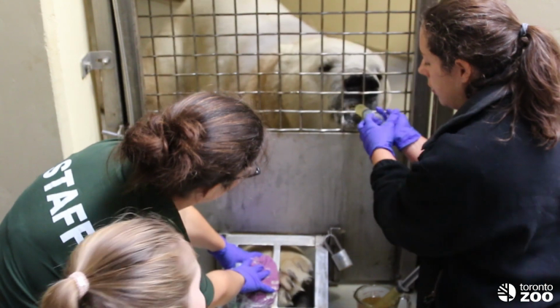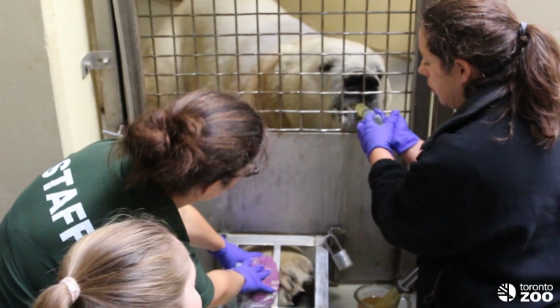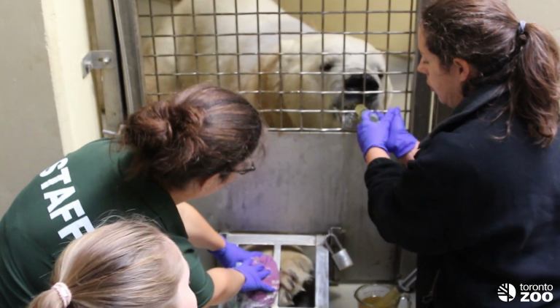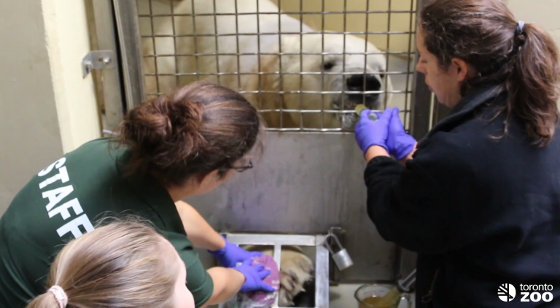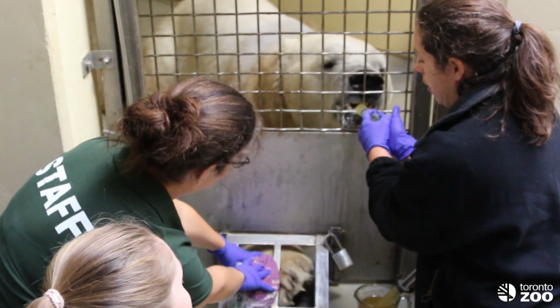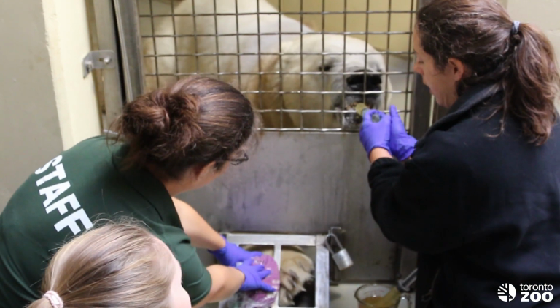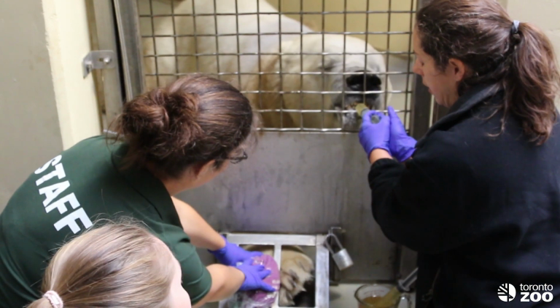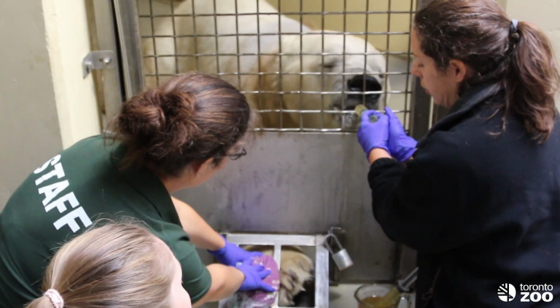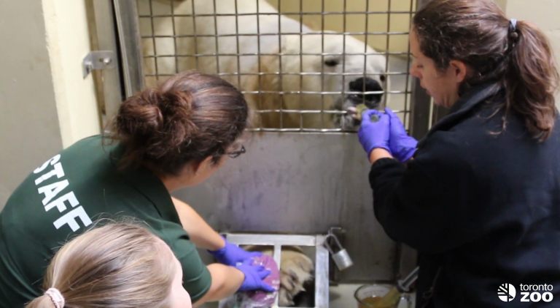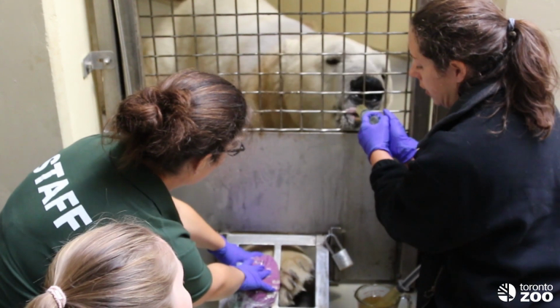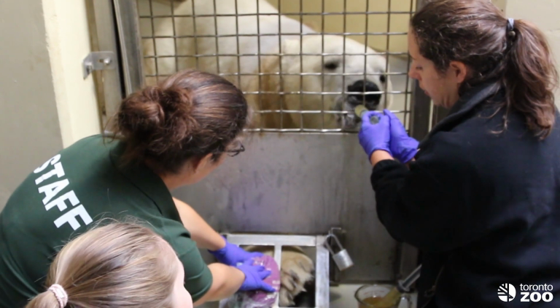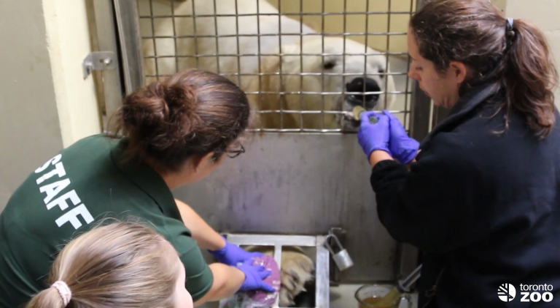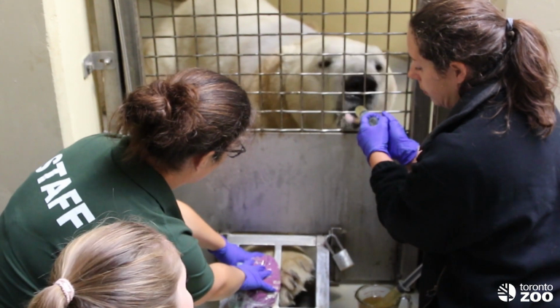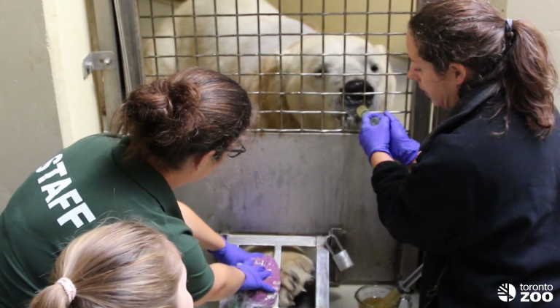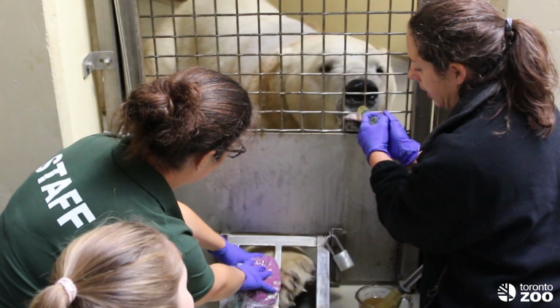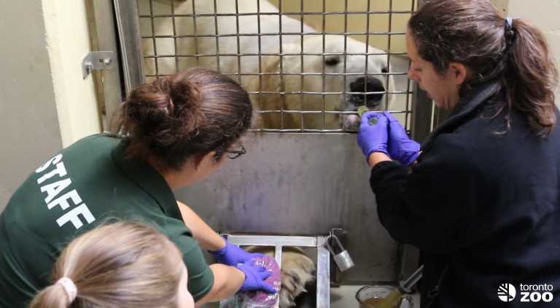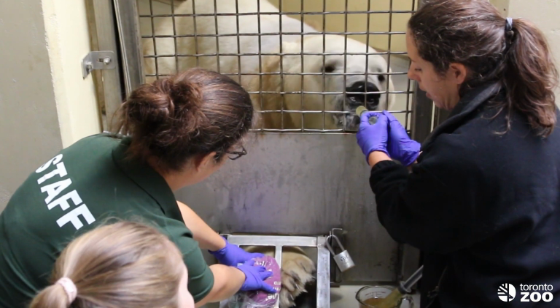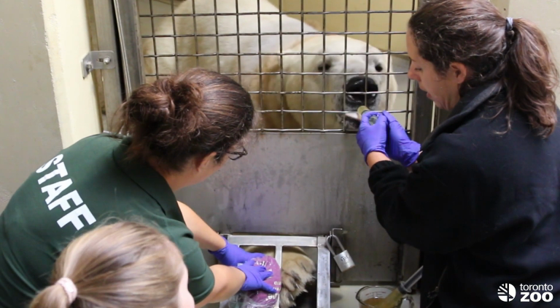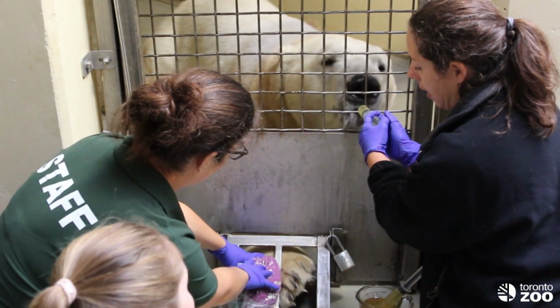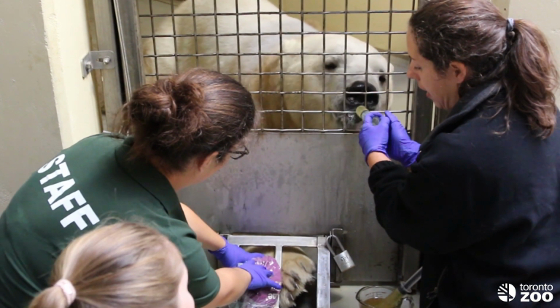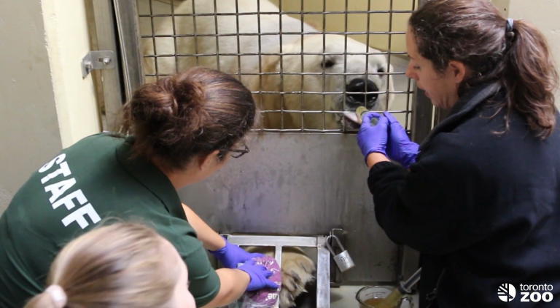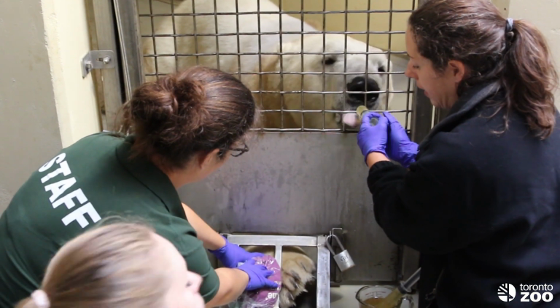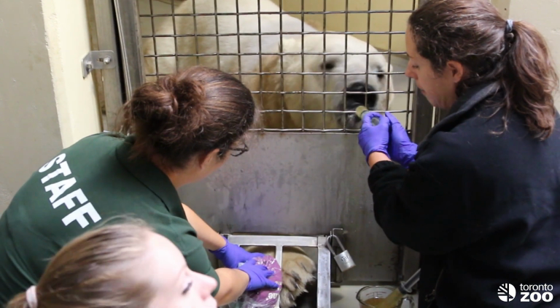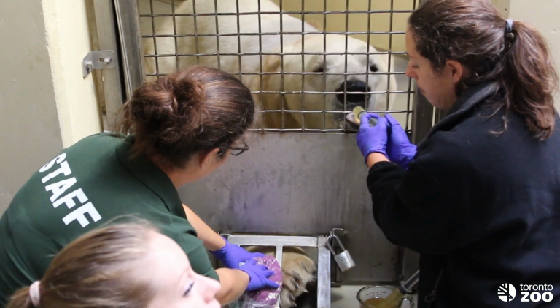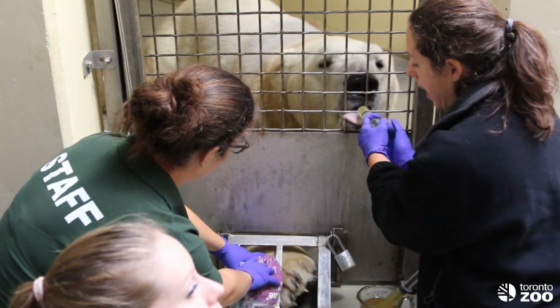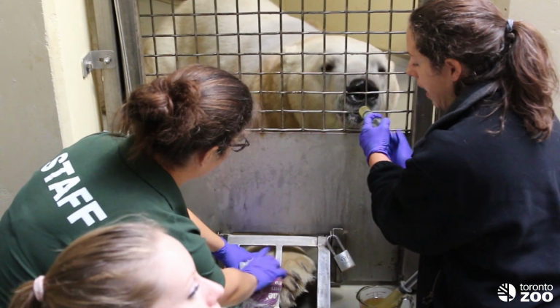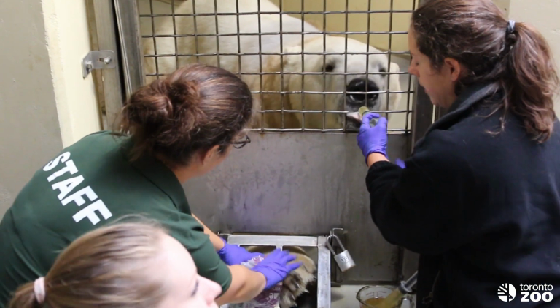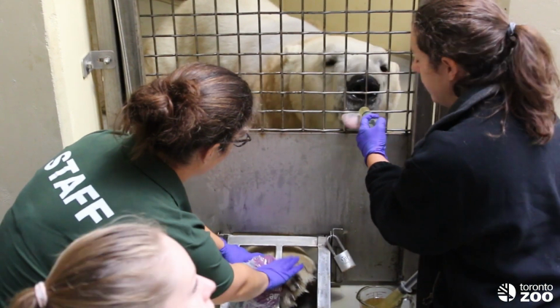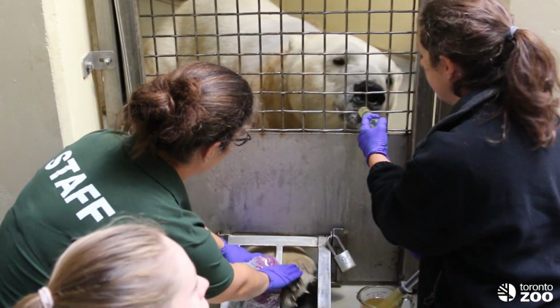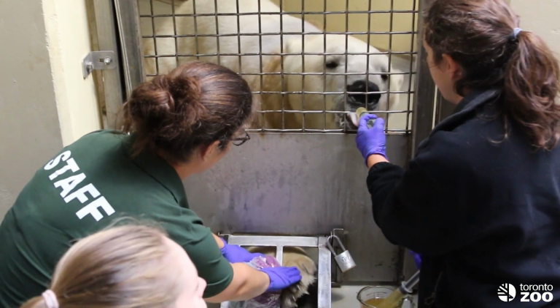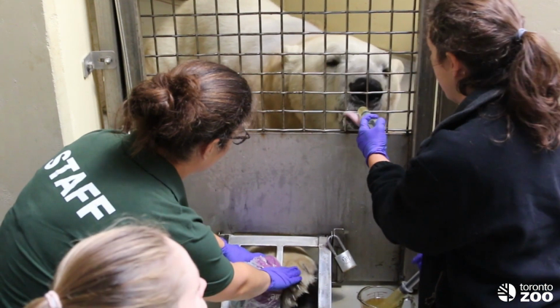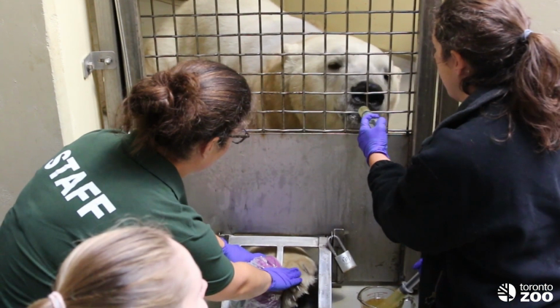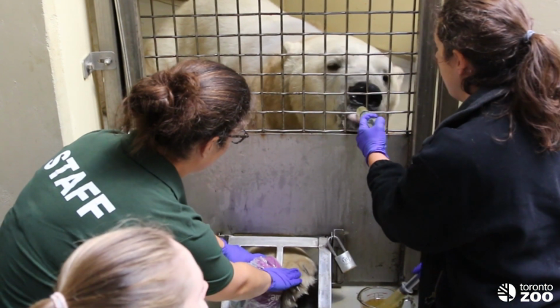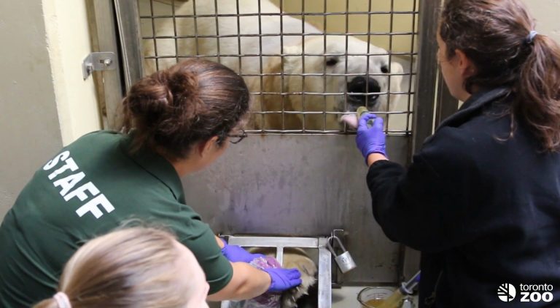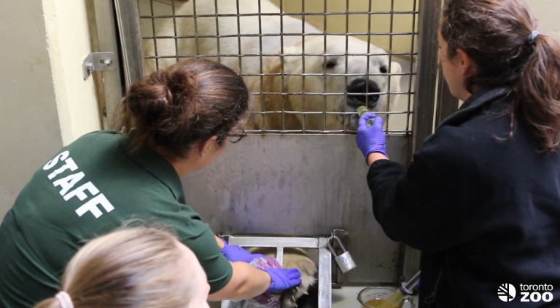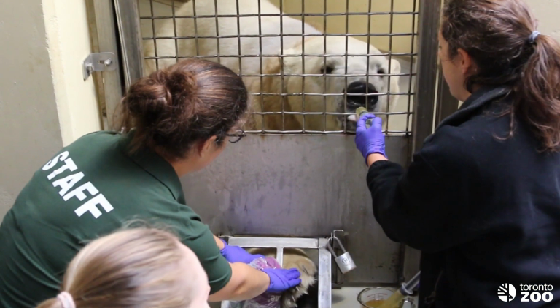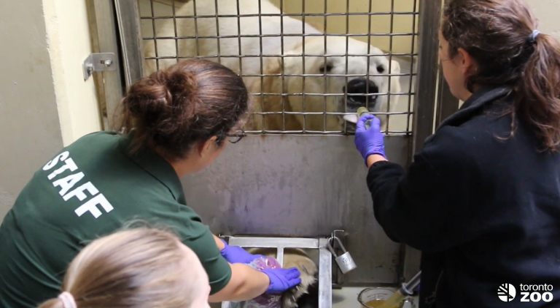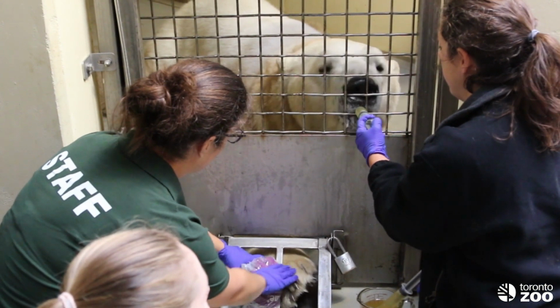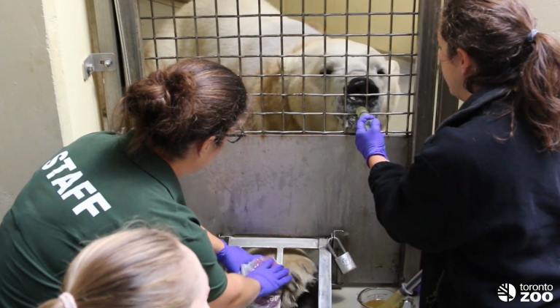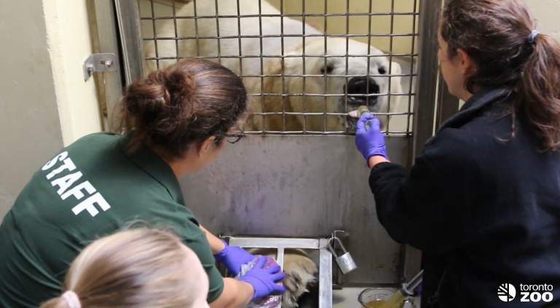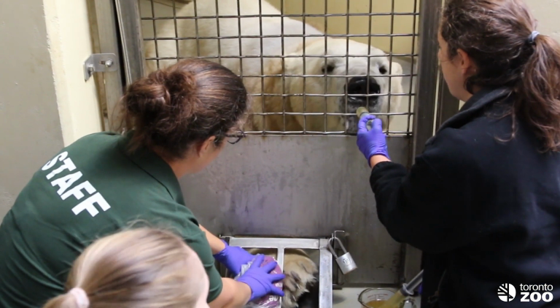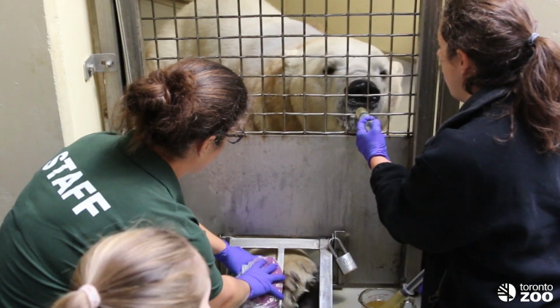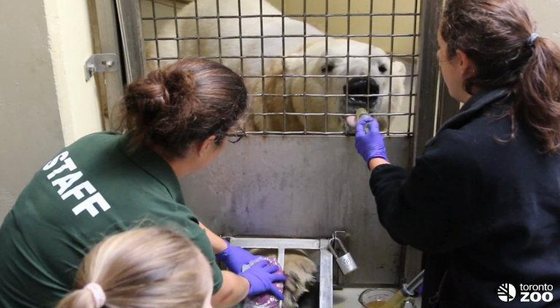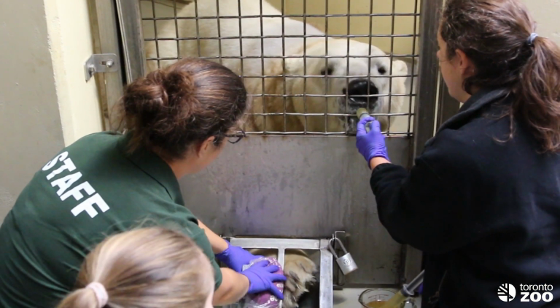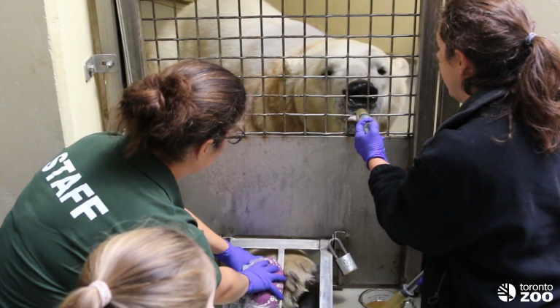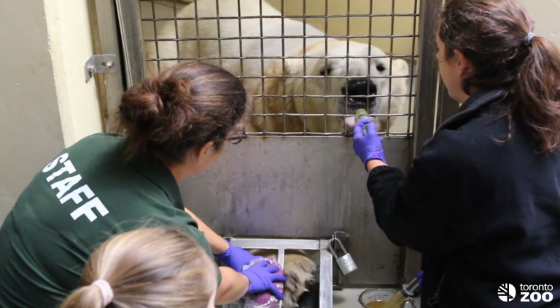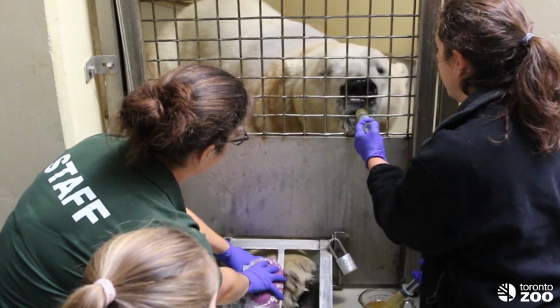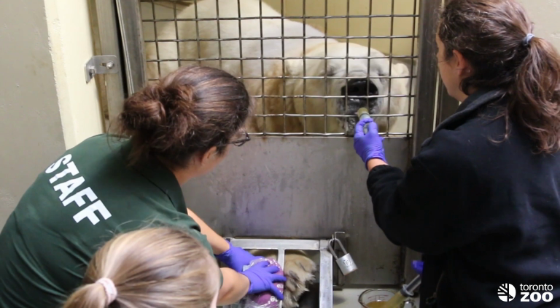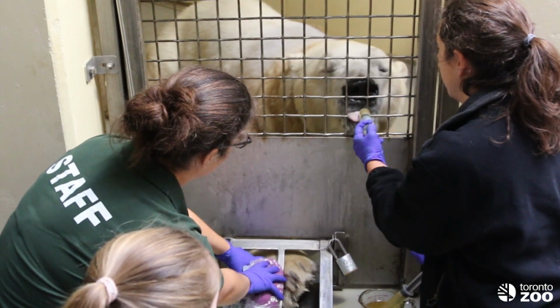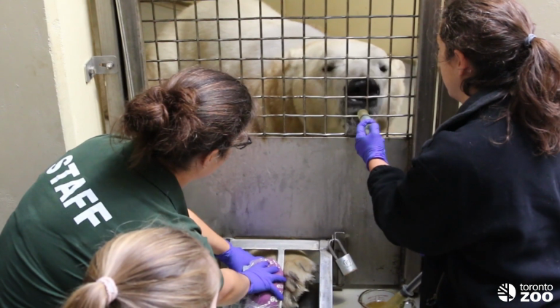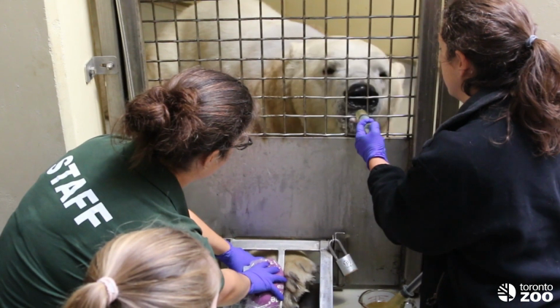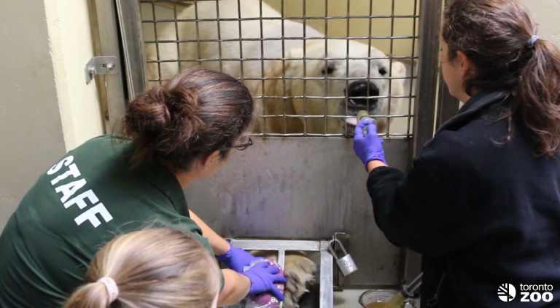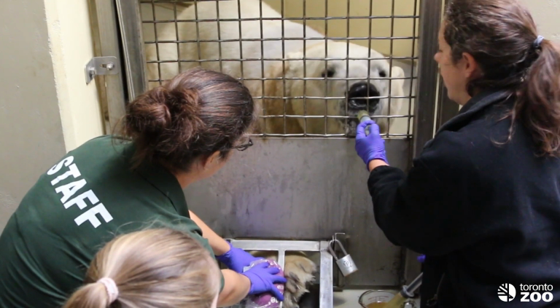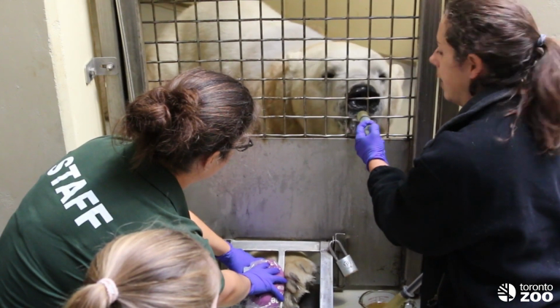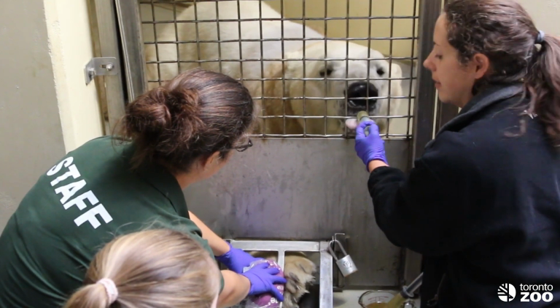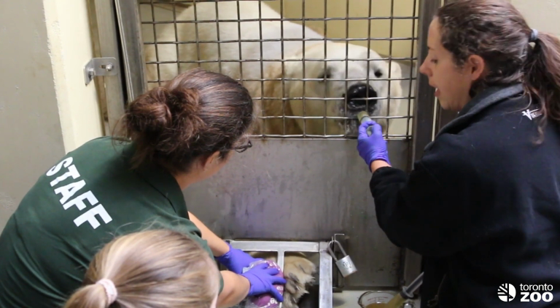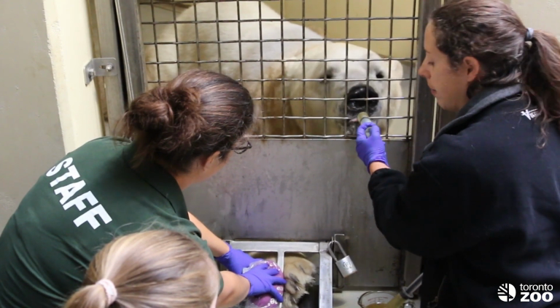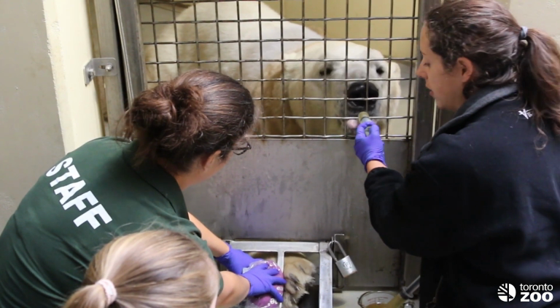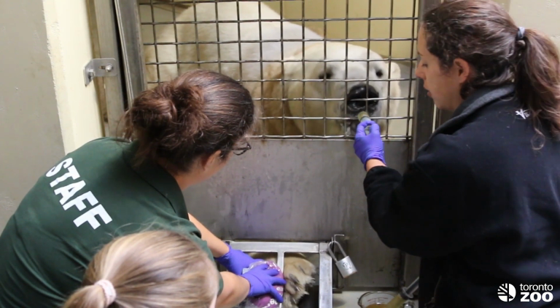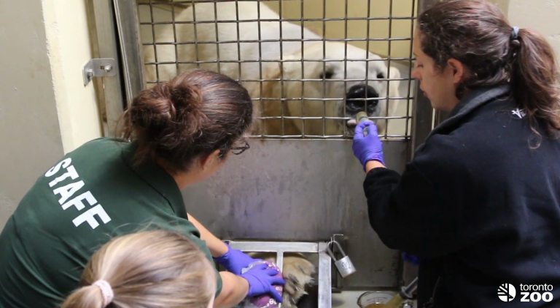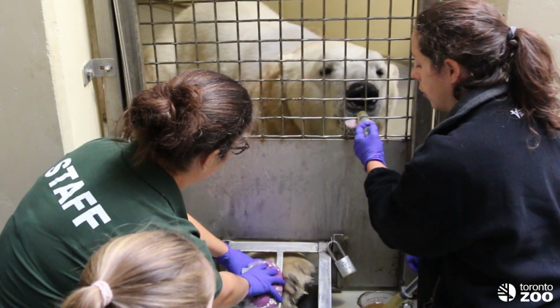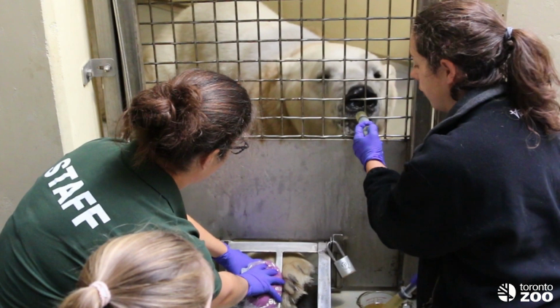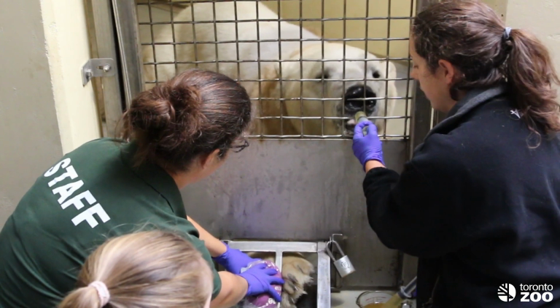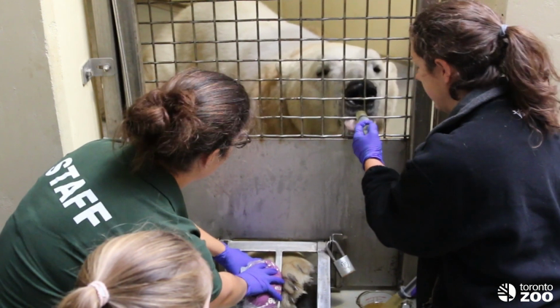Don is using heat pads to warm up his paw and get those veins coming to the surface.